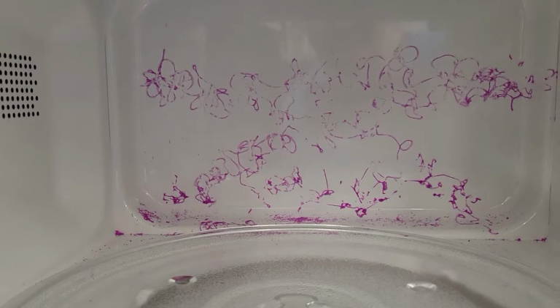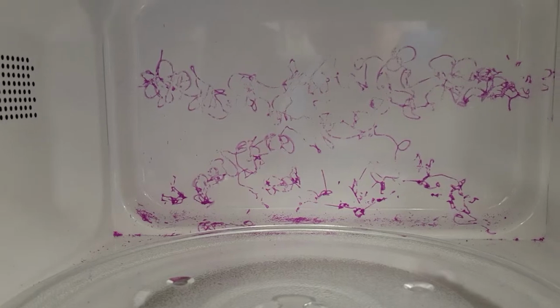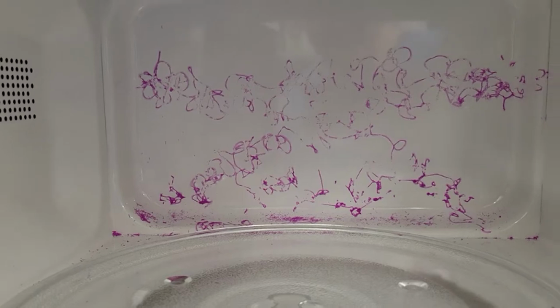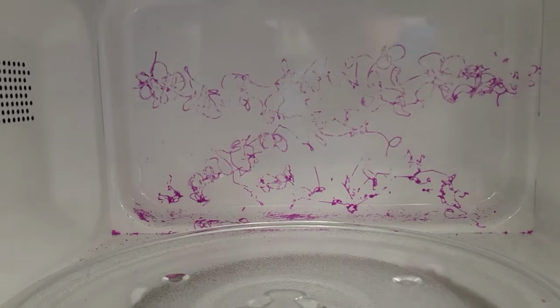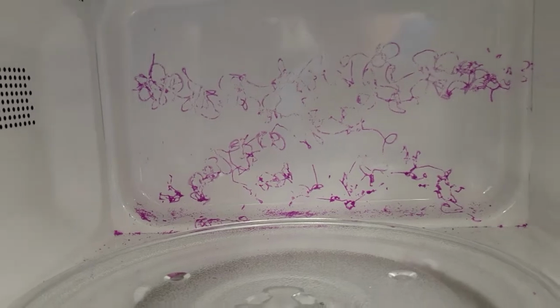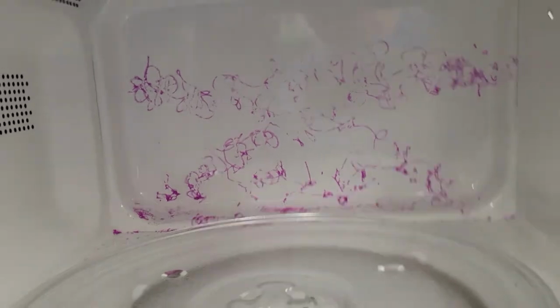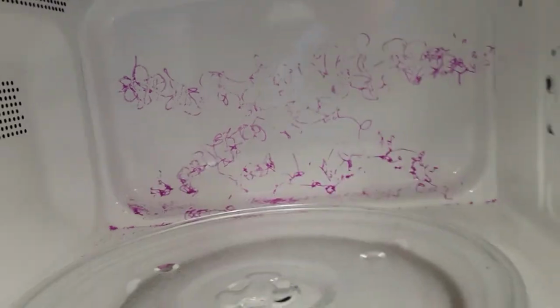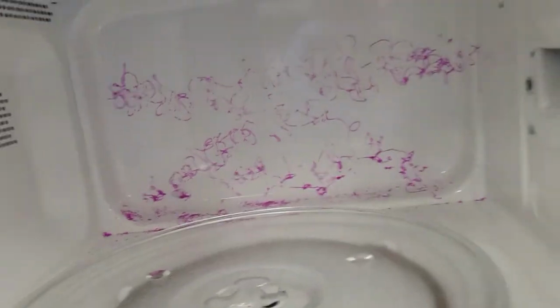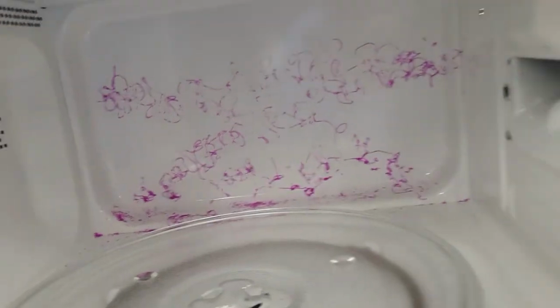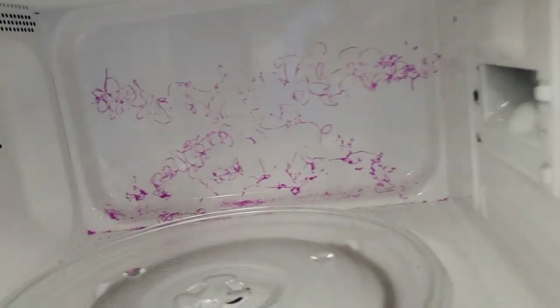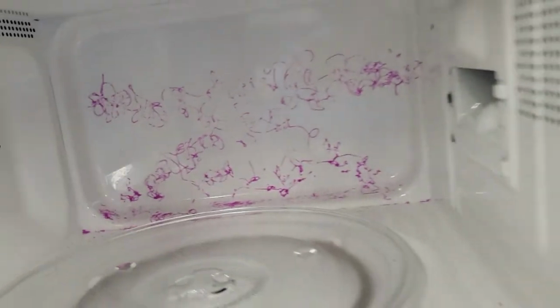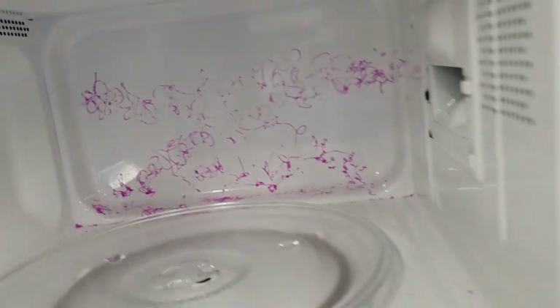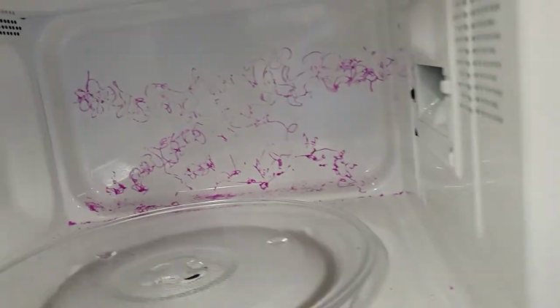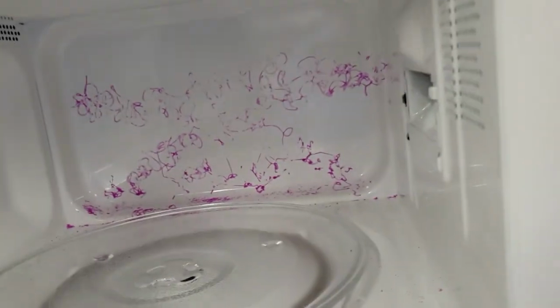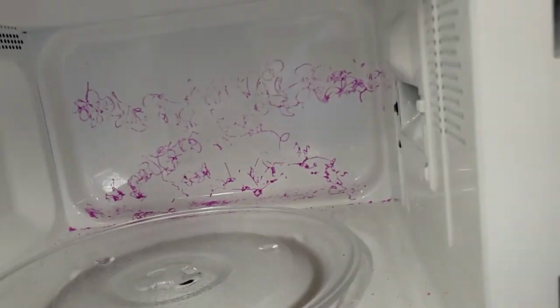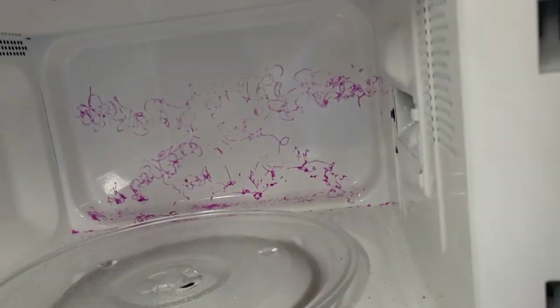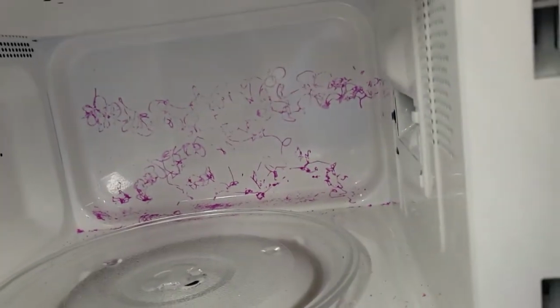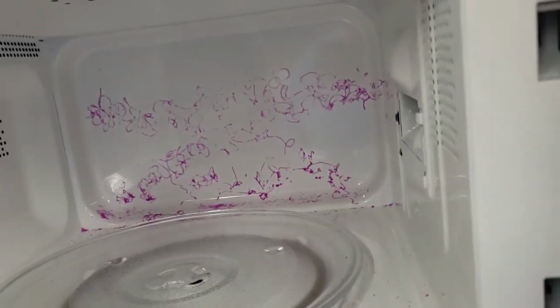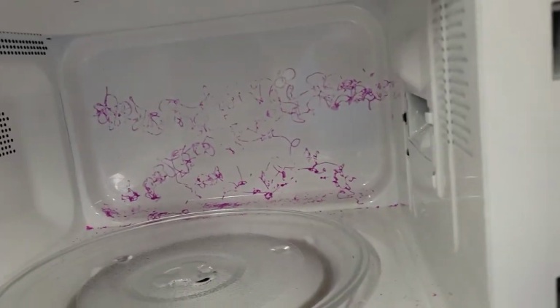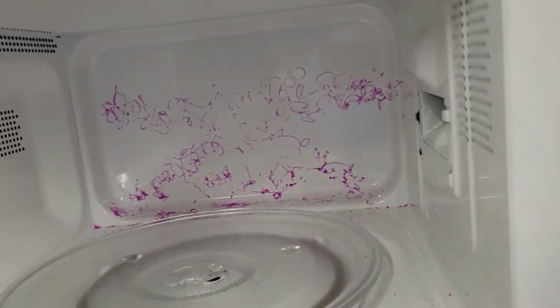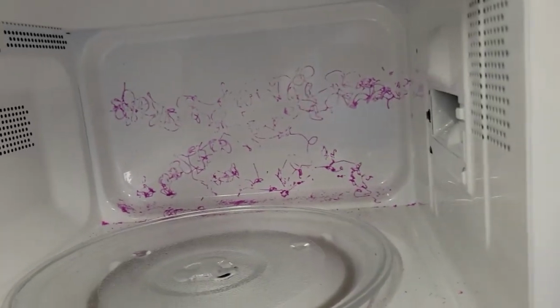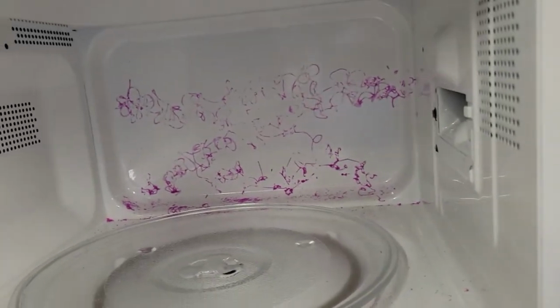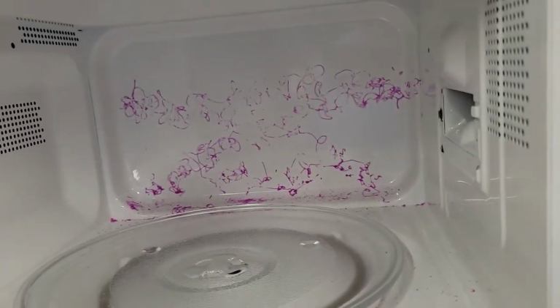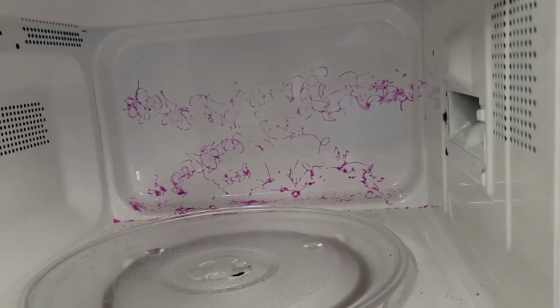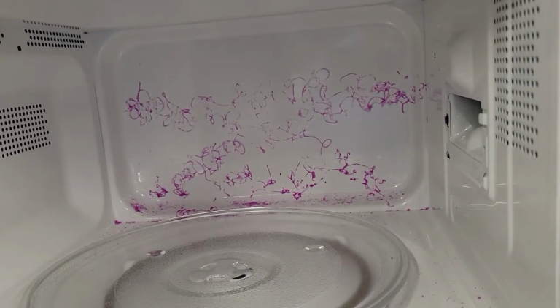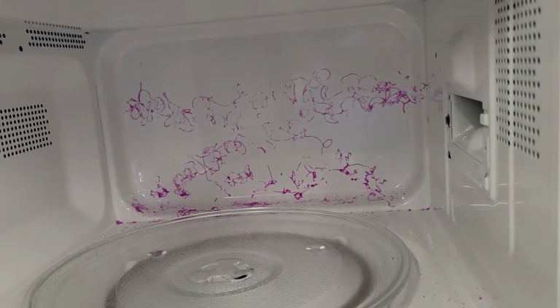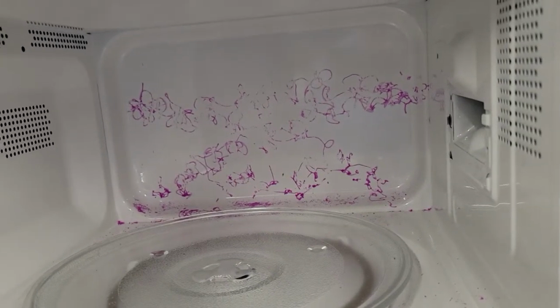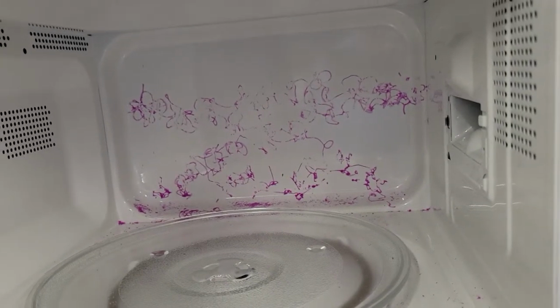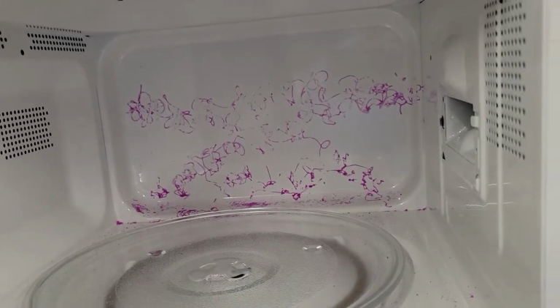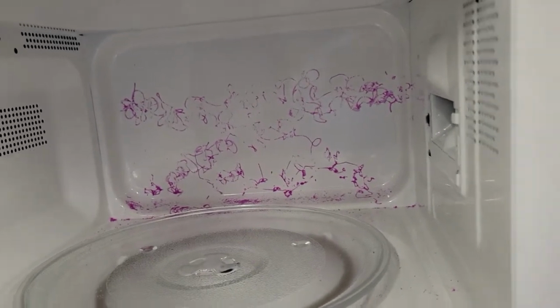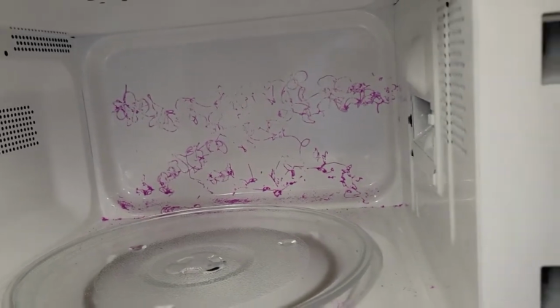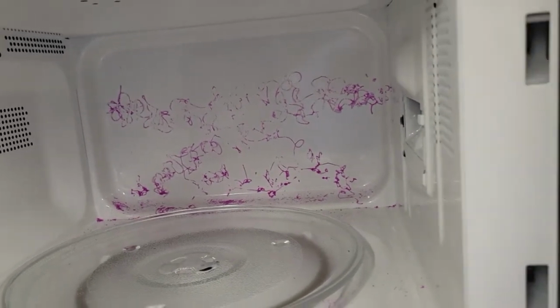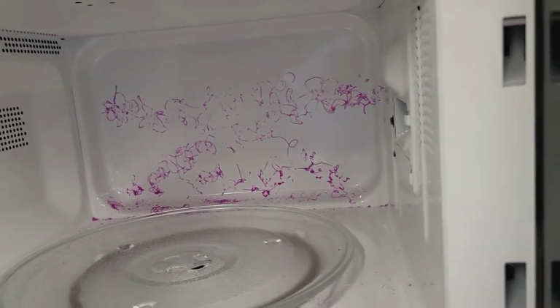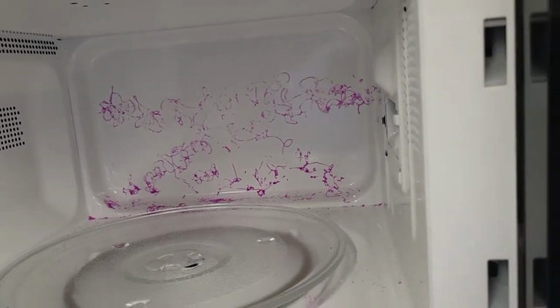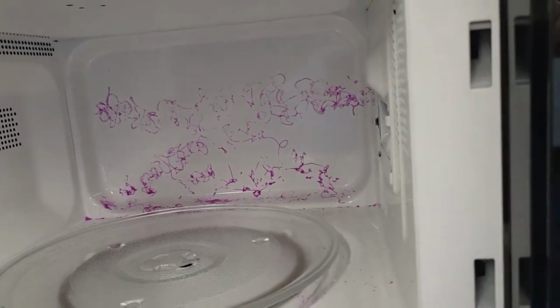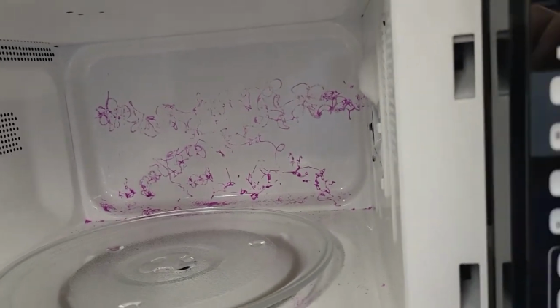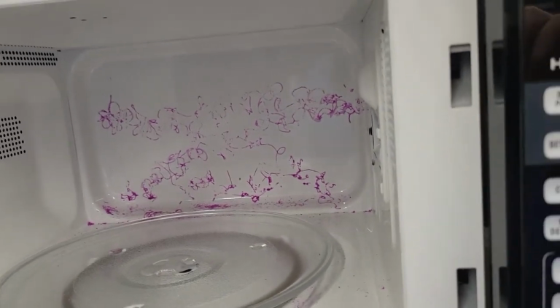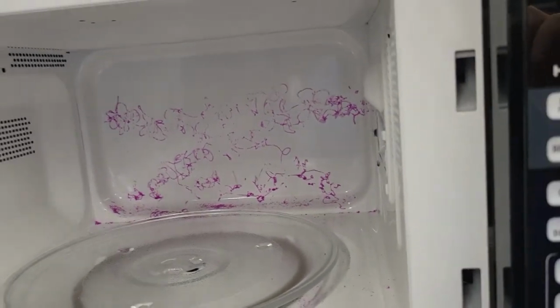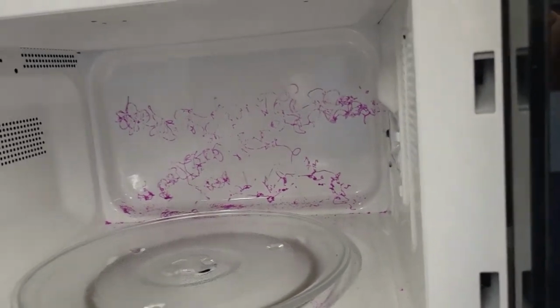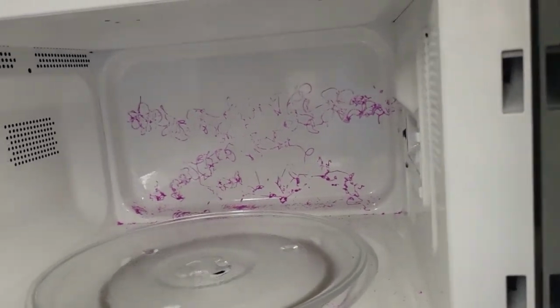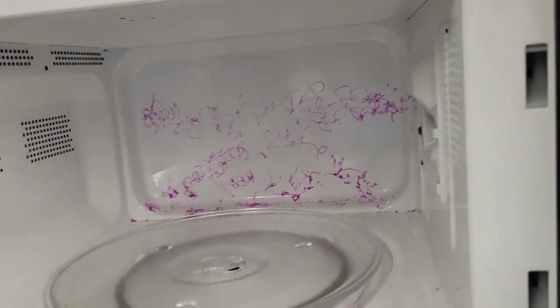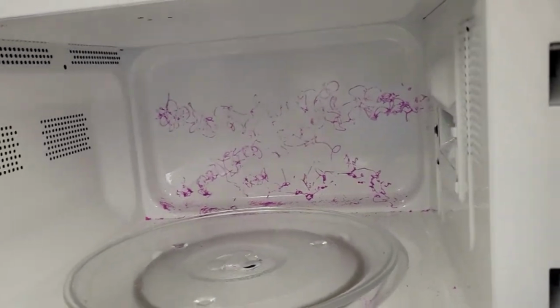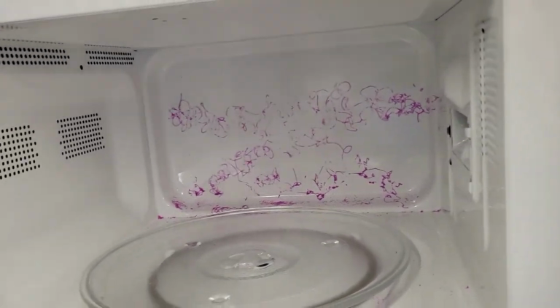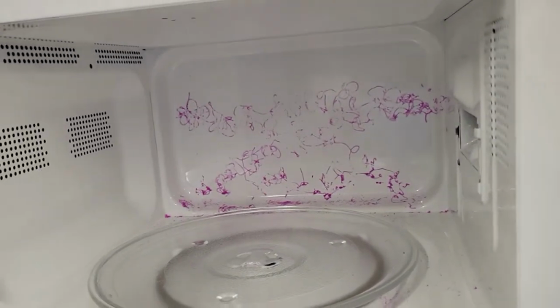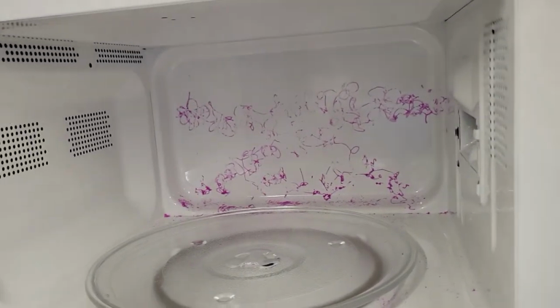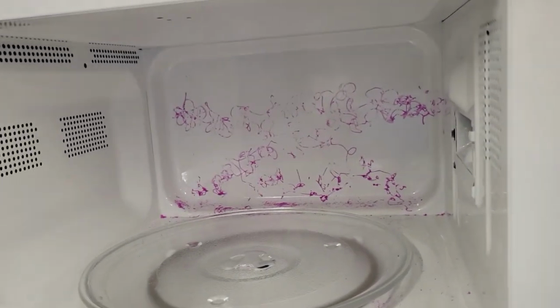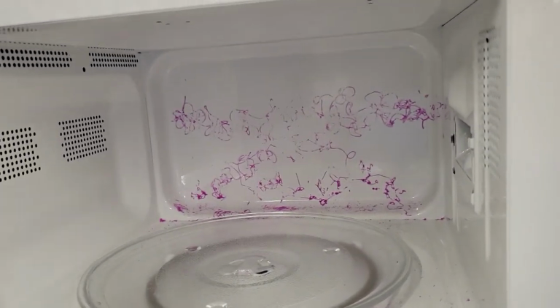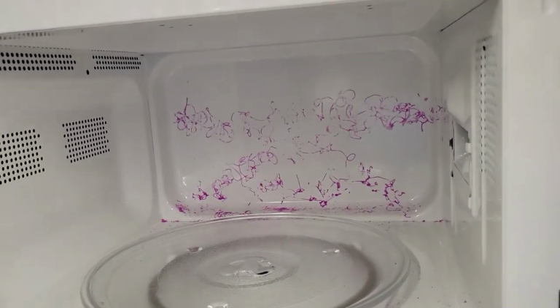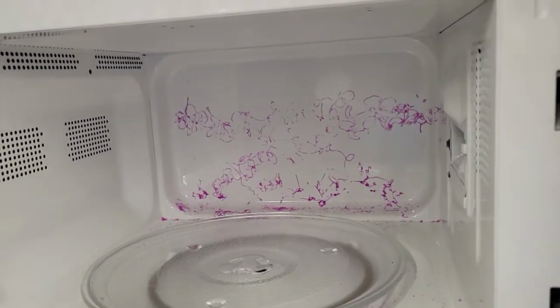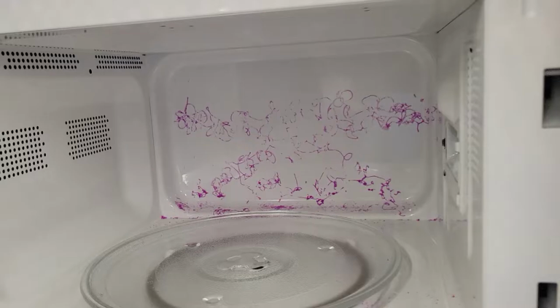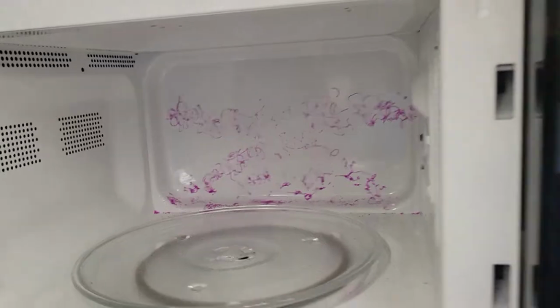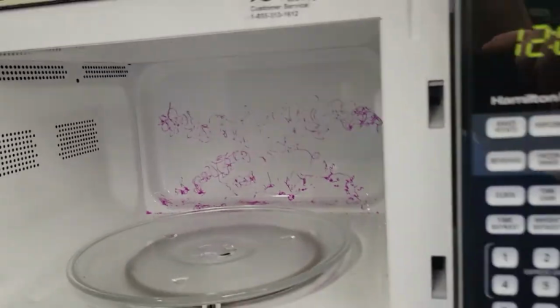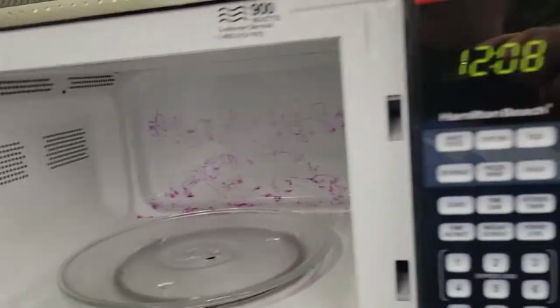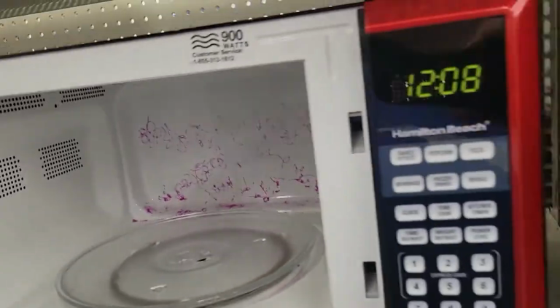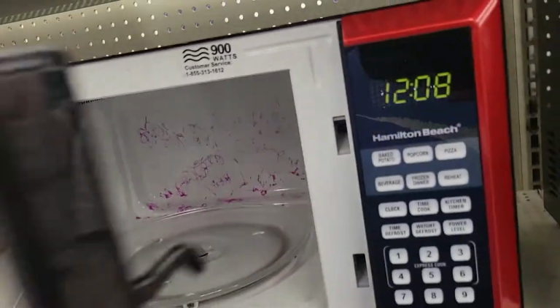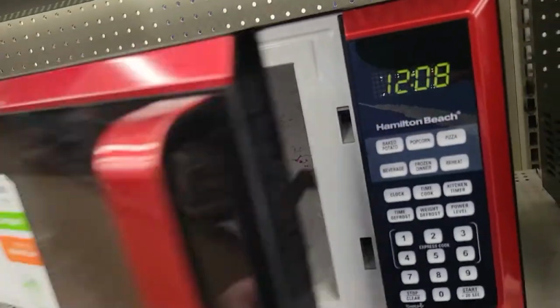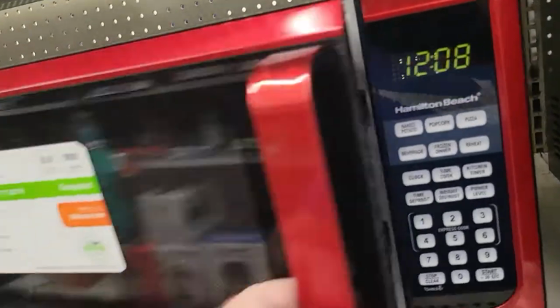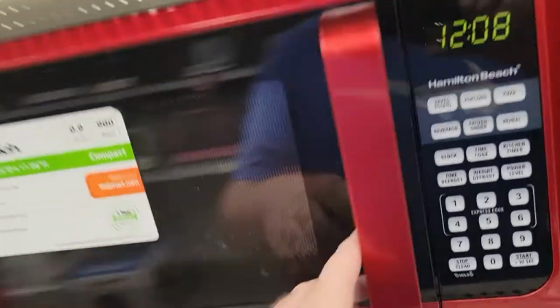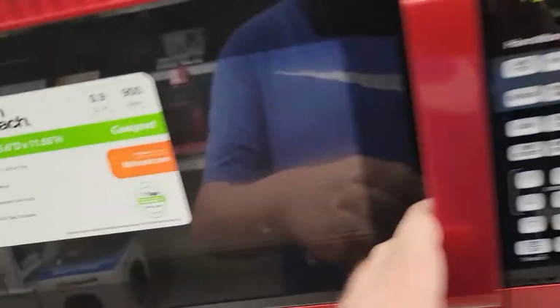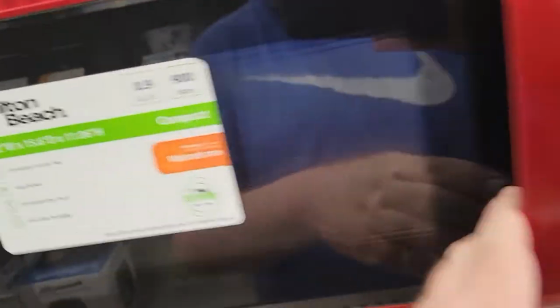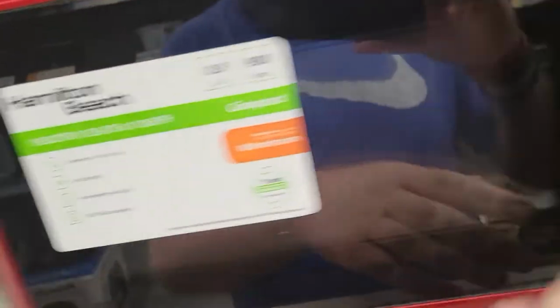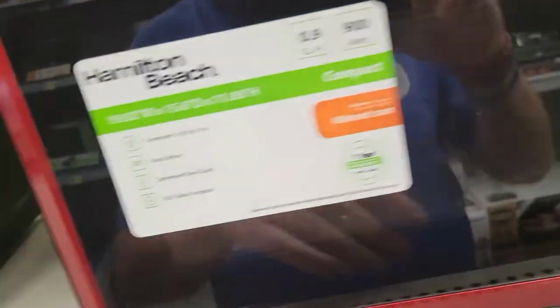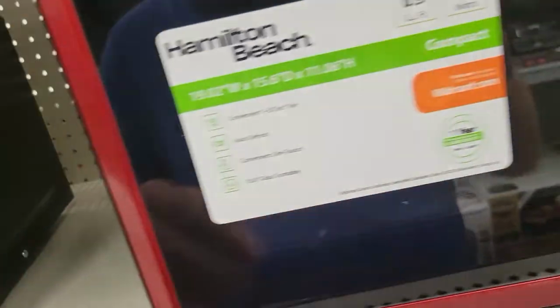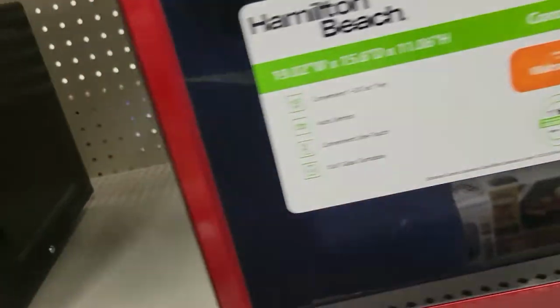Is that a microwave? Is it supposed to be in the microwave, or is it somebody drawing in there? That's a surprising find.